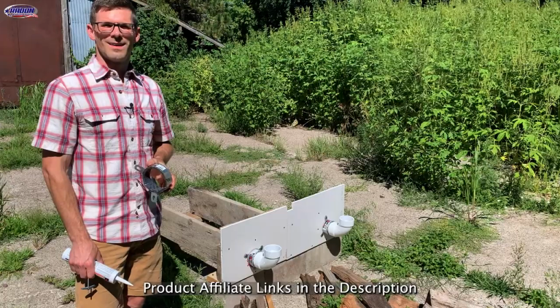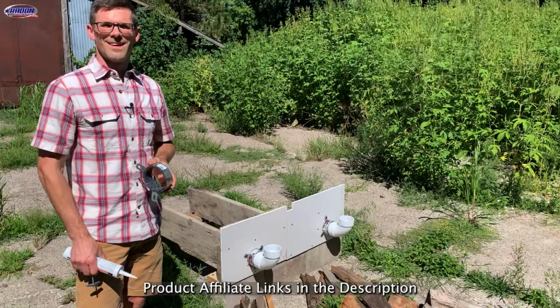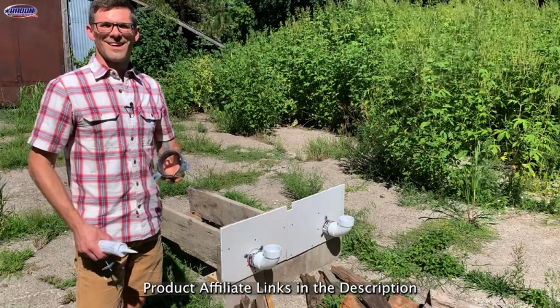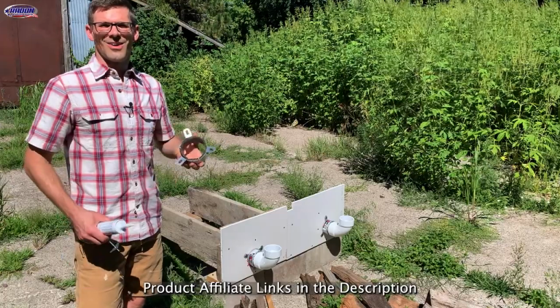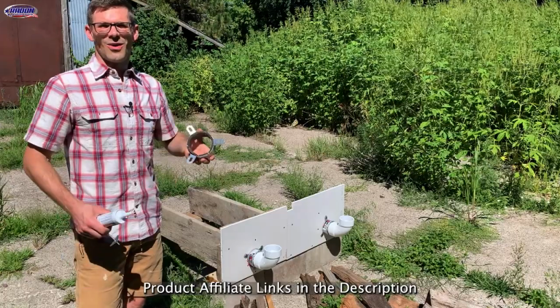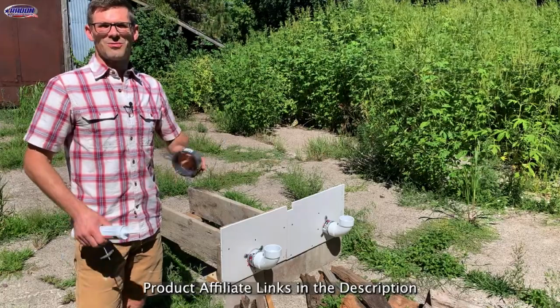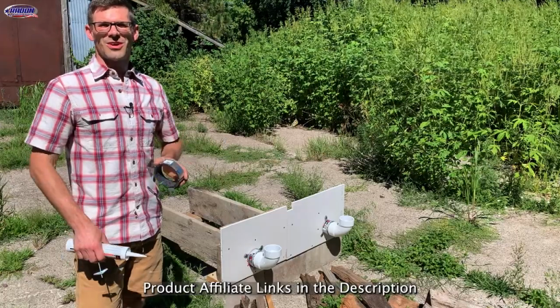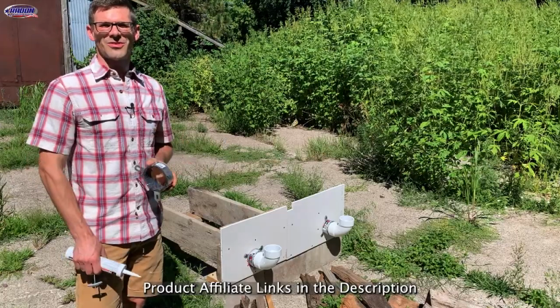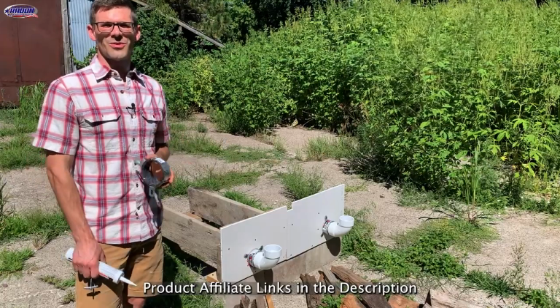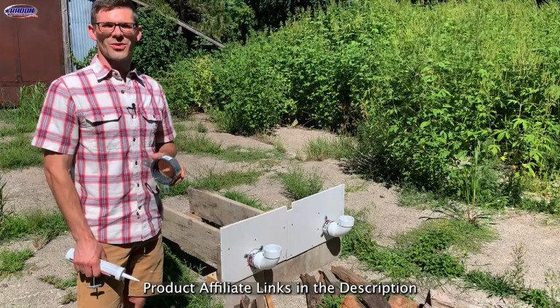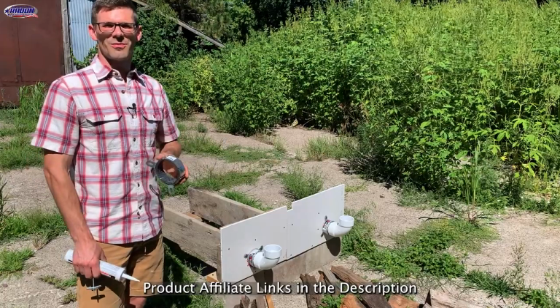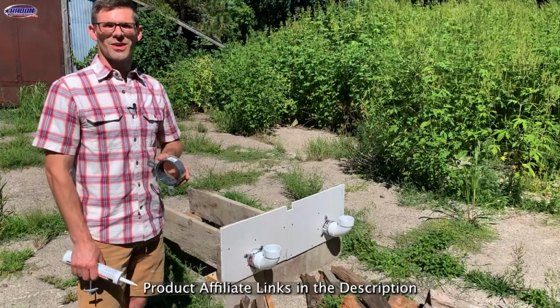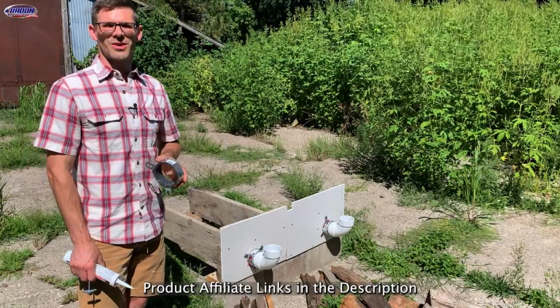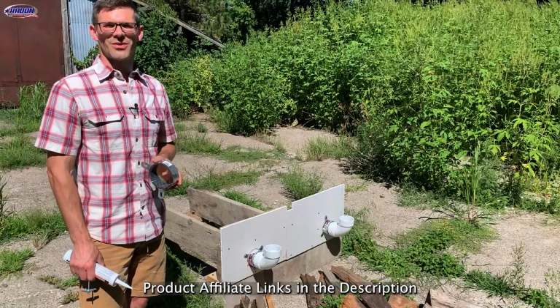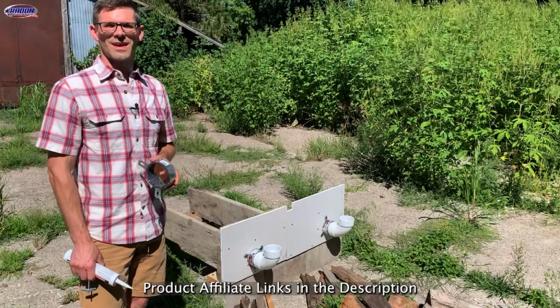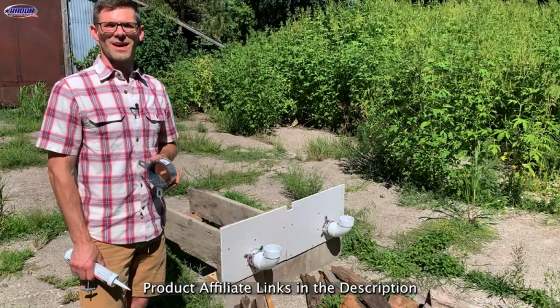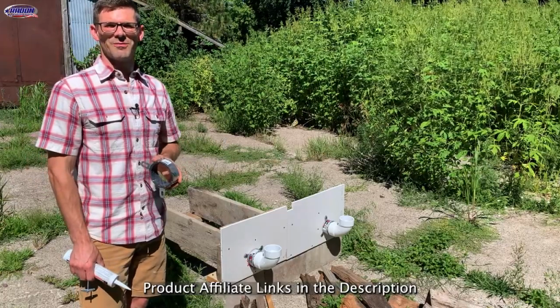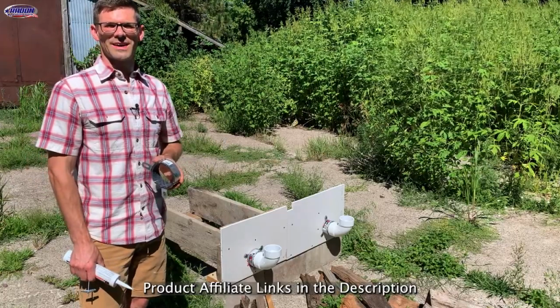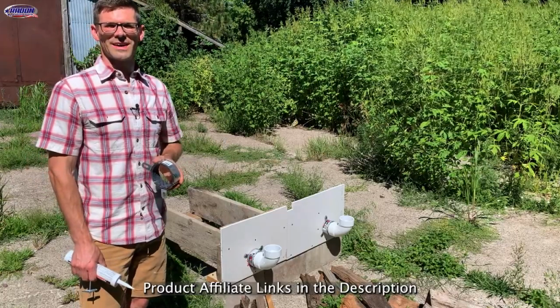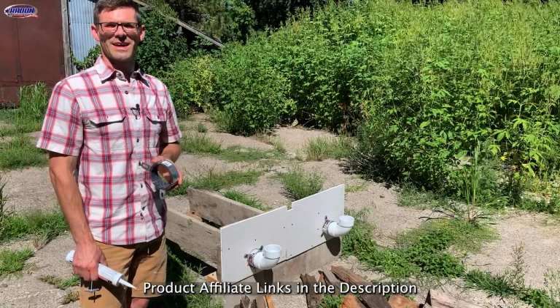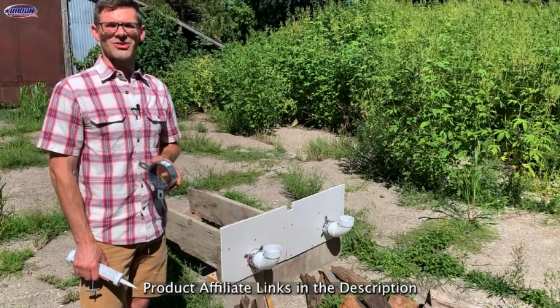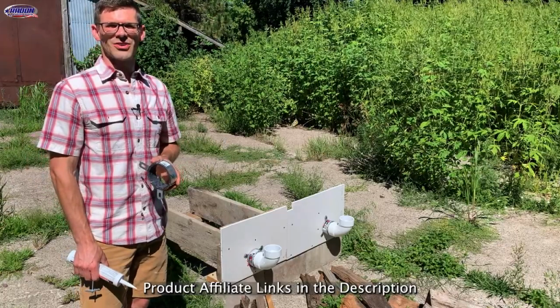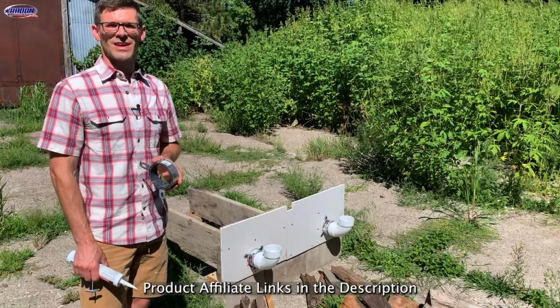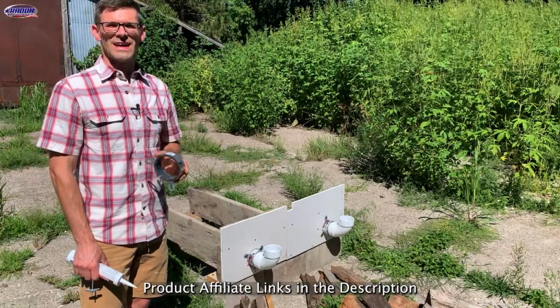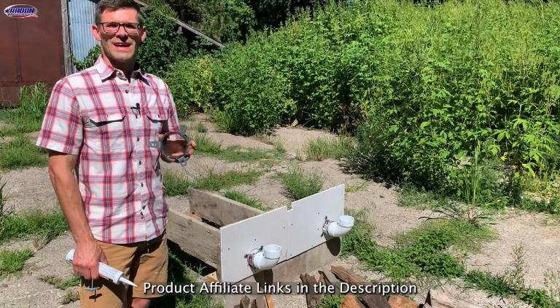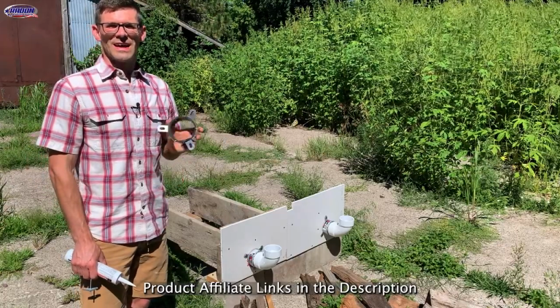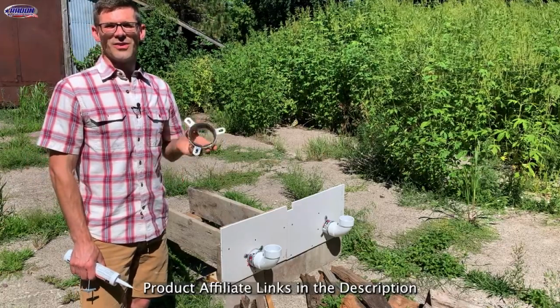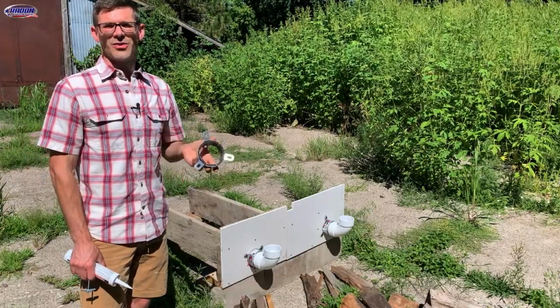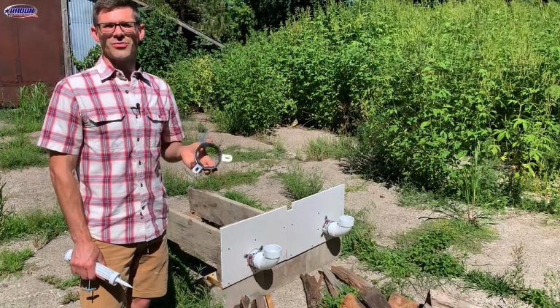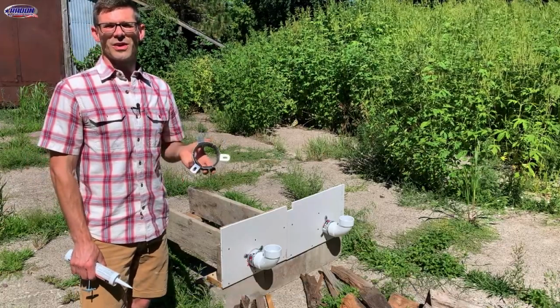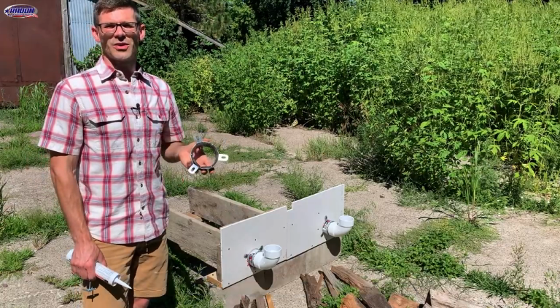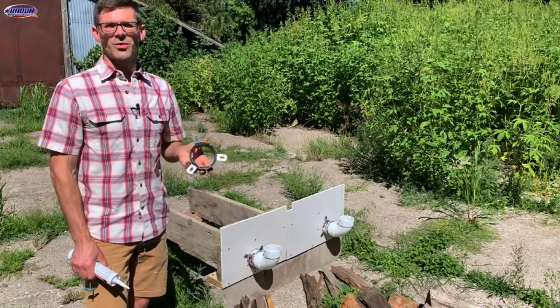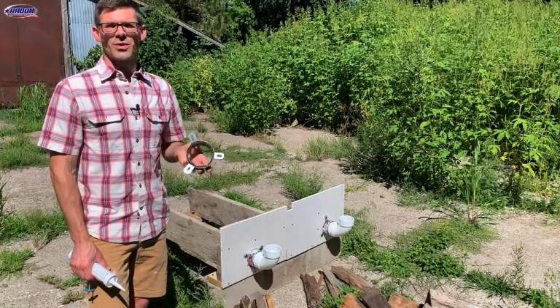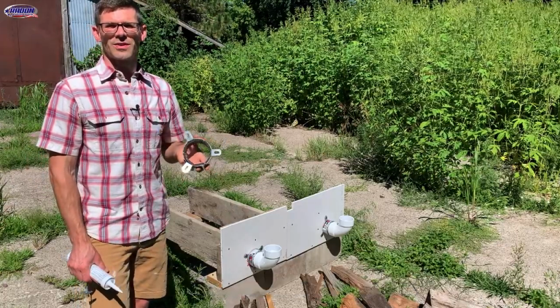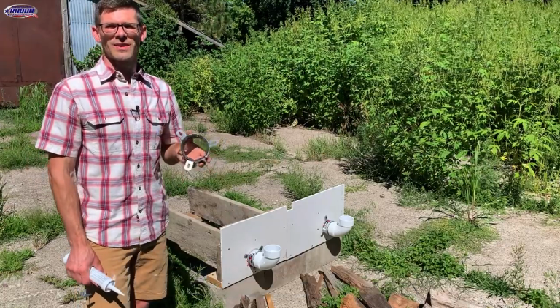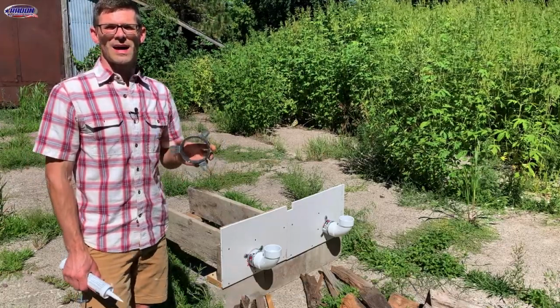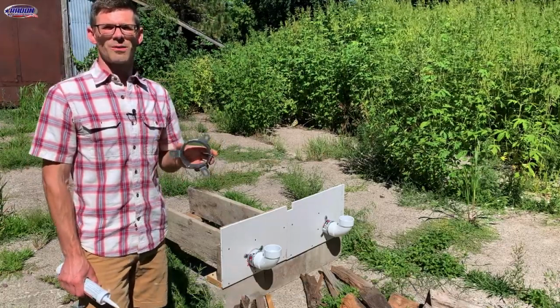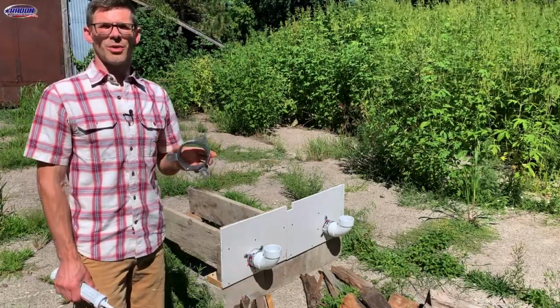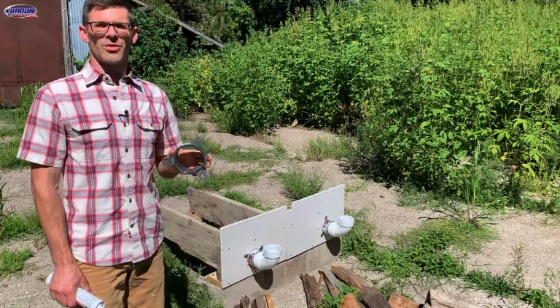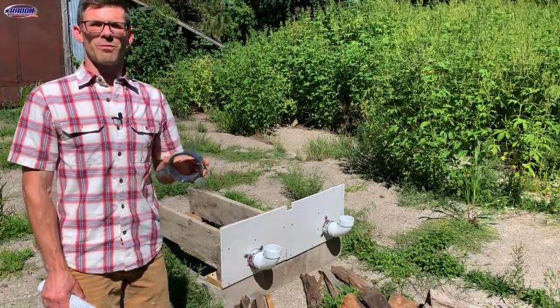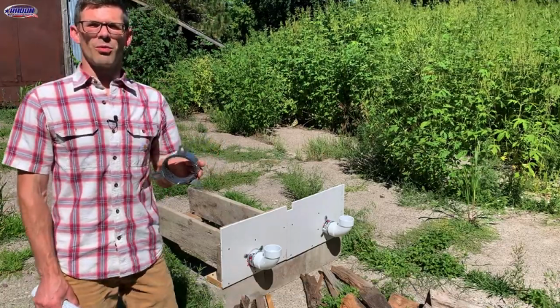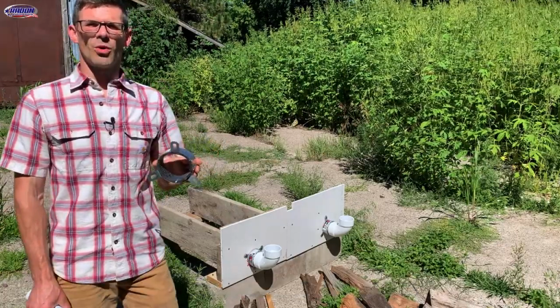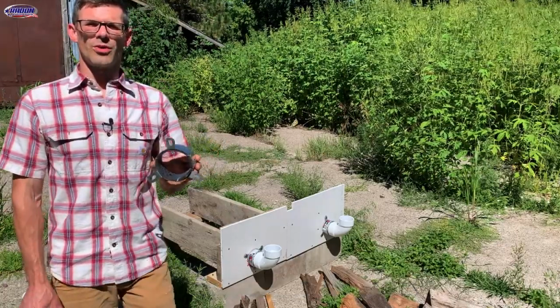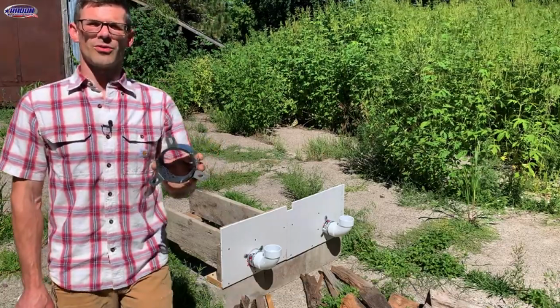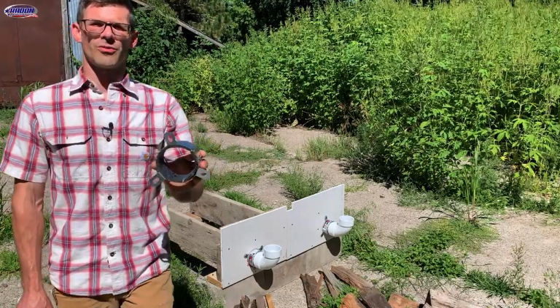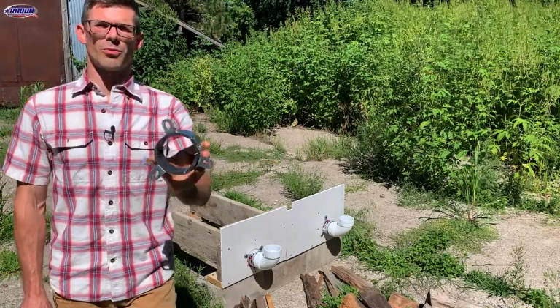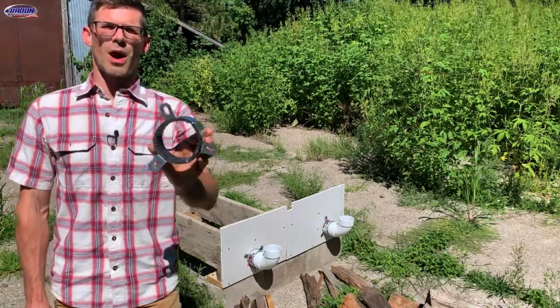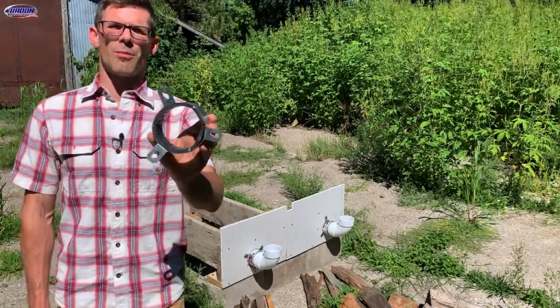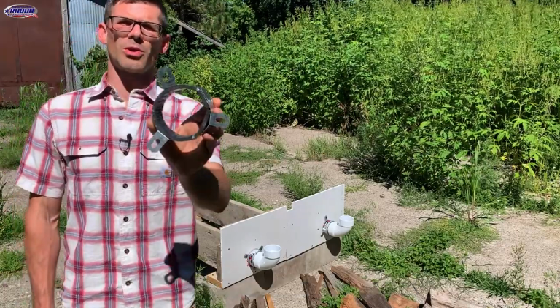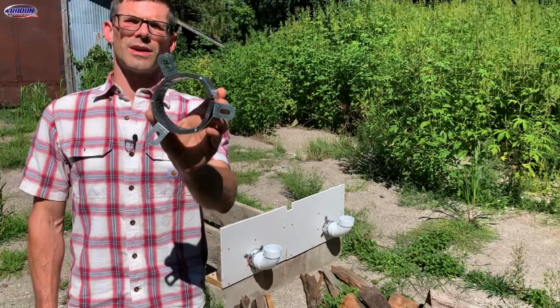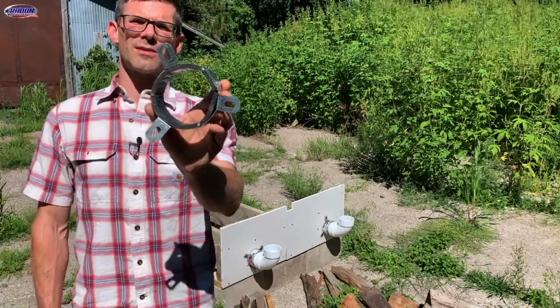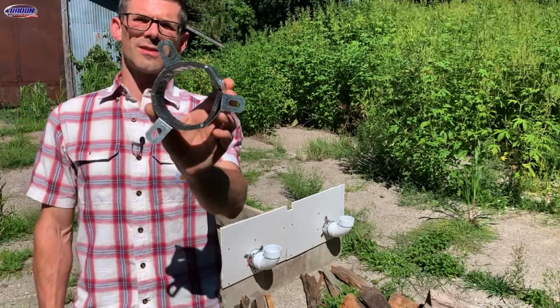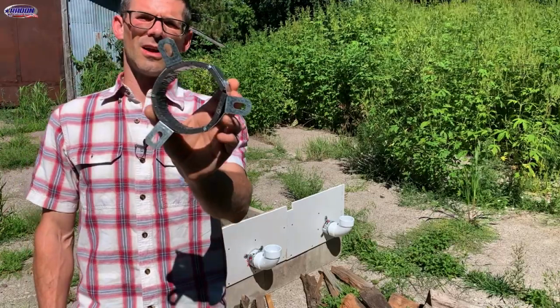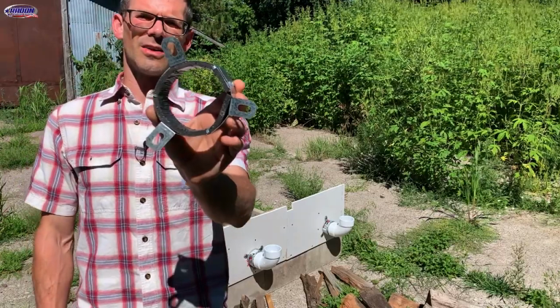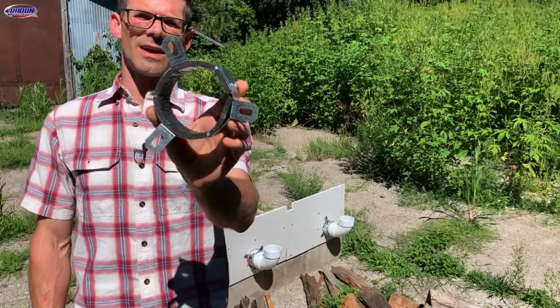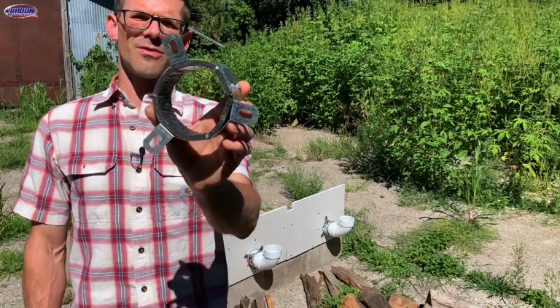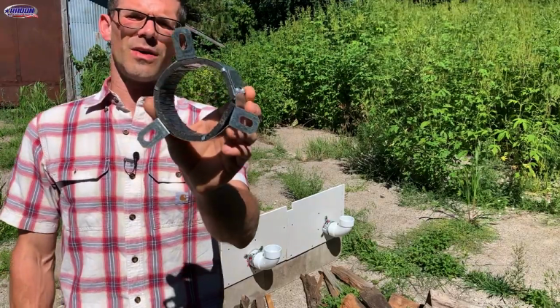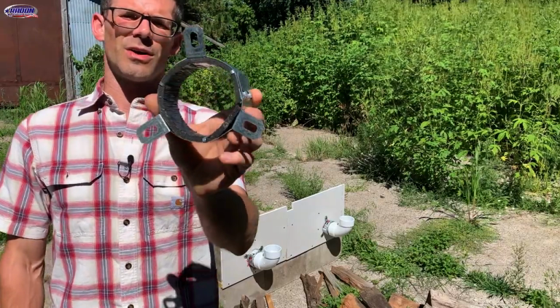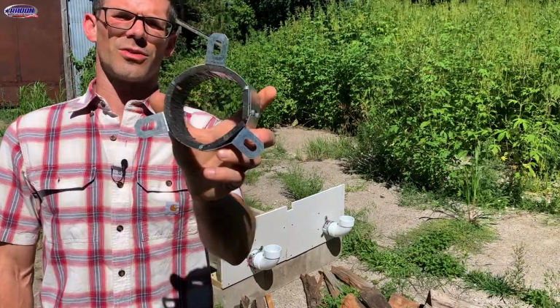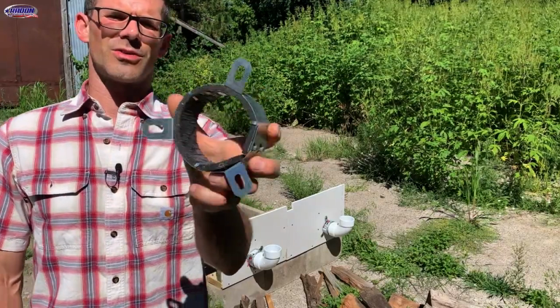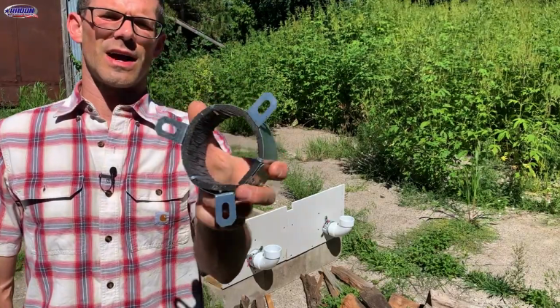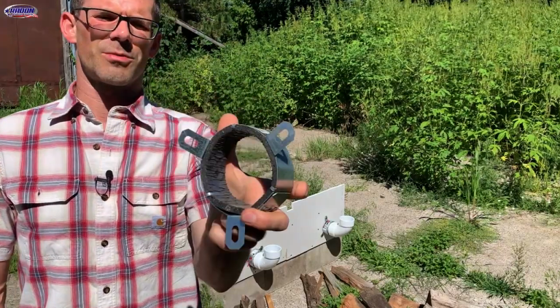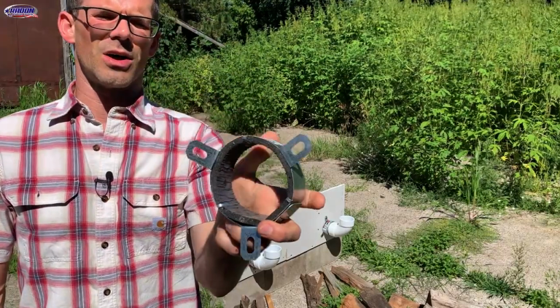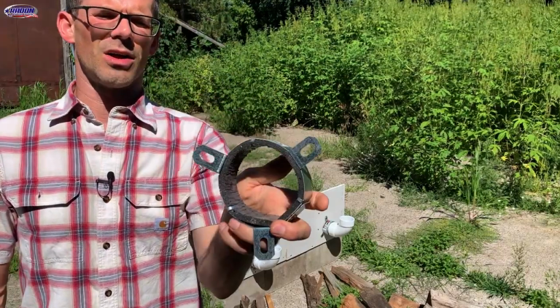Hello, I'm Jesse with American Radon Mitigation. In this video we're going to talk about the importance of properly installing a fire stop collar.